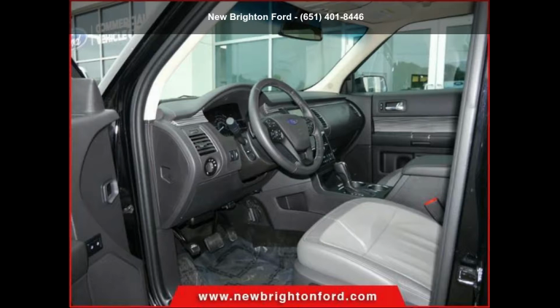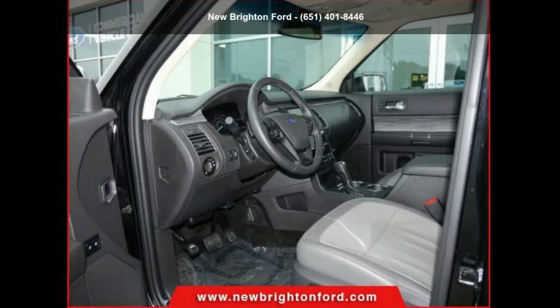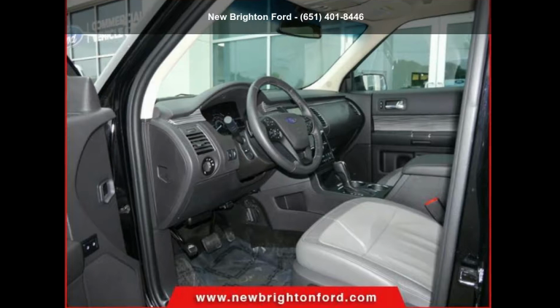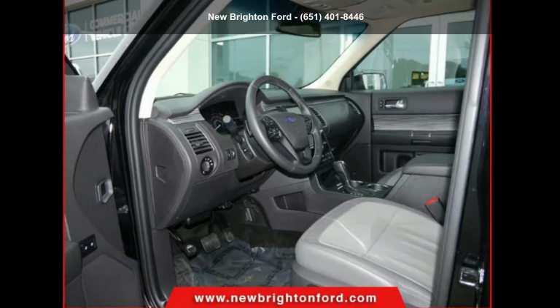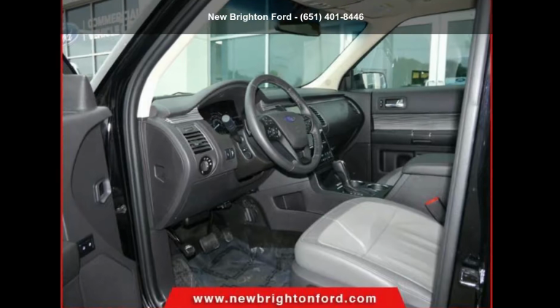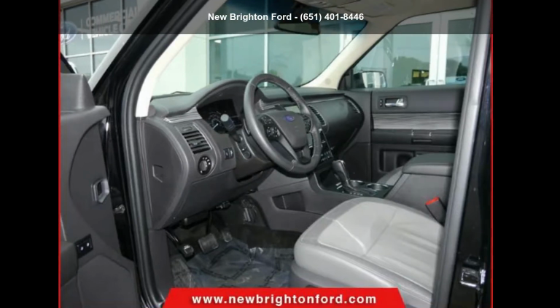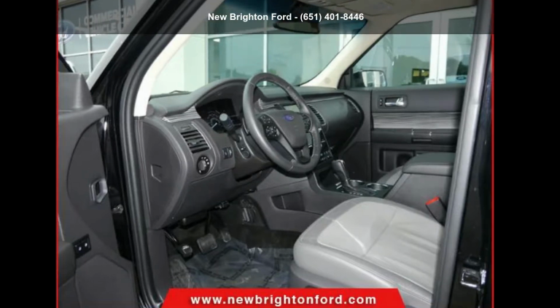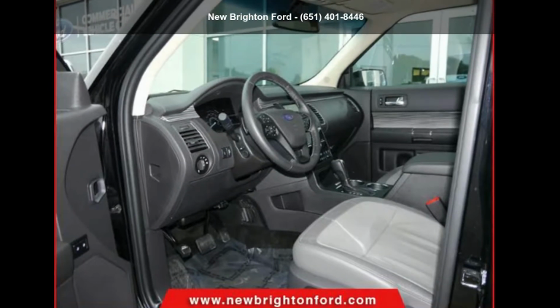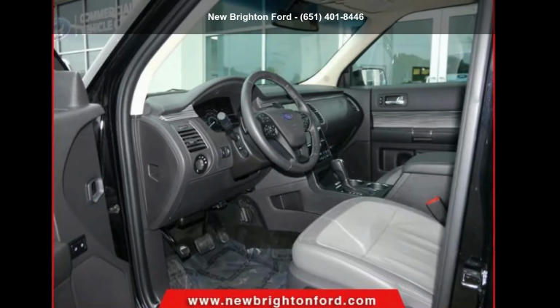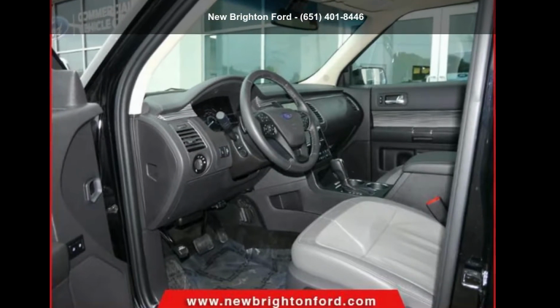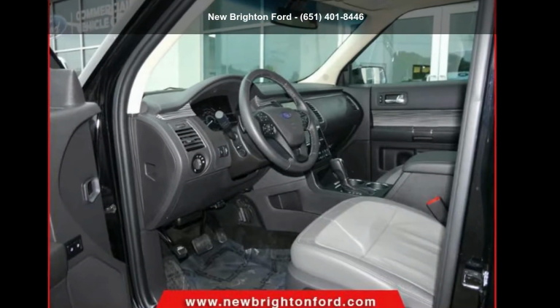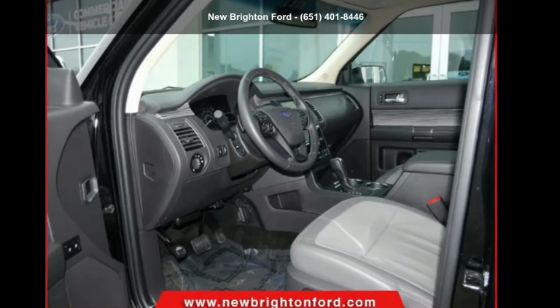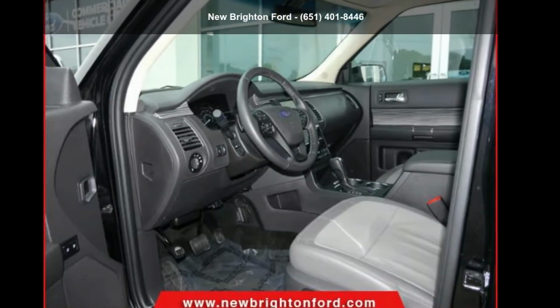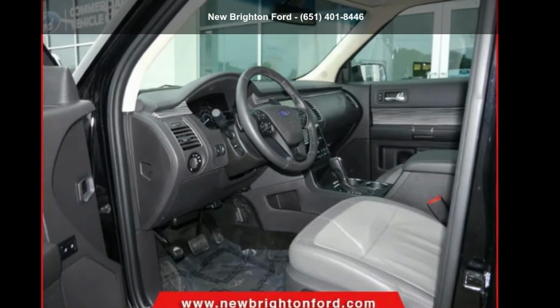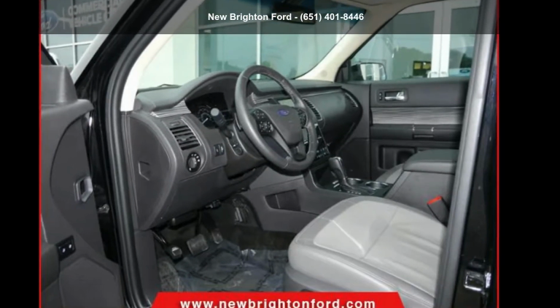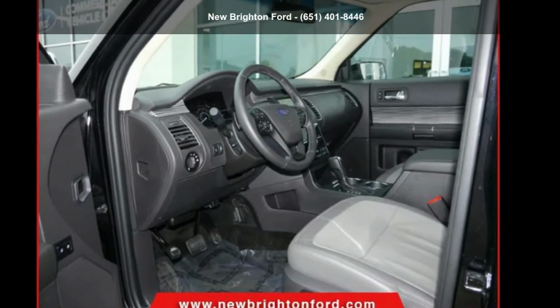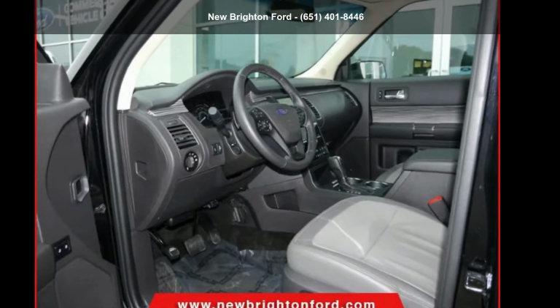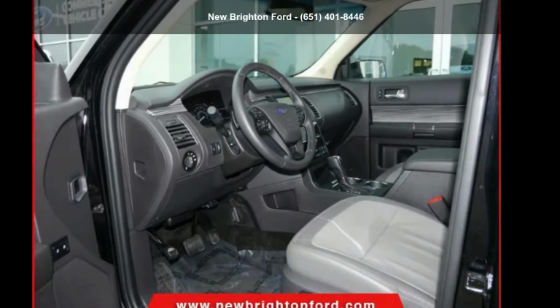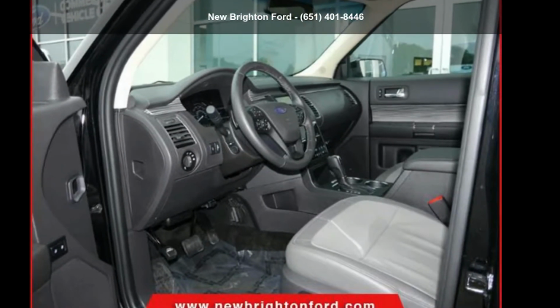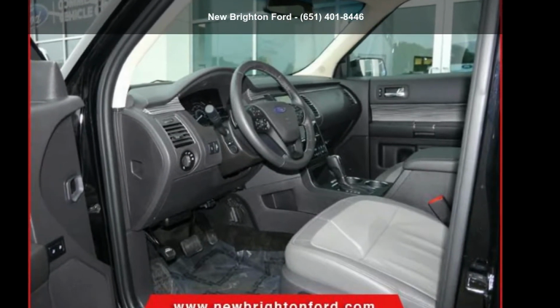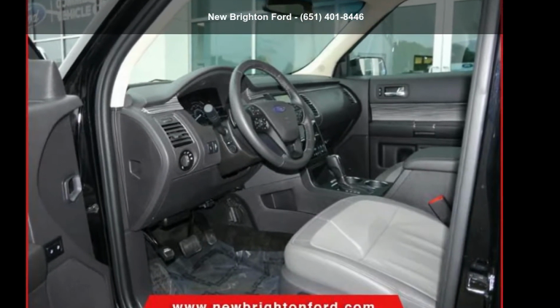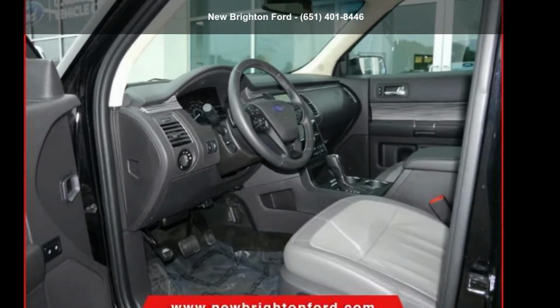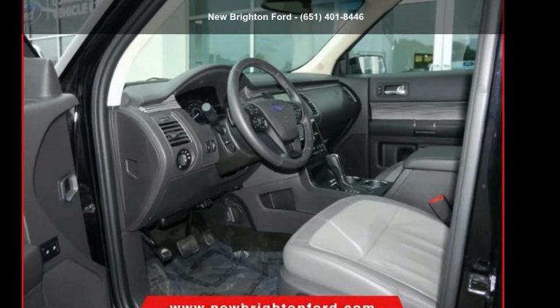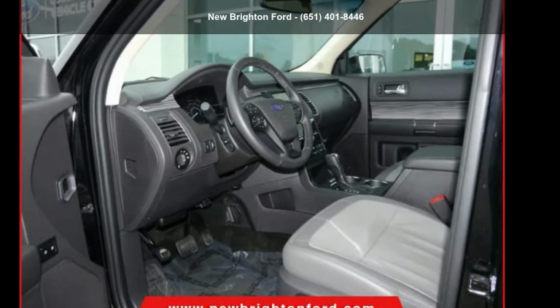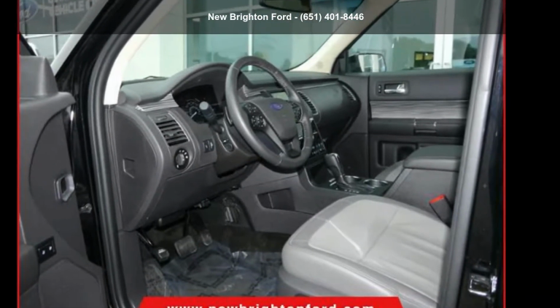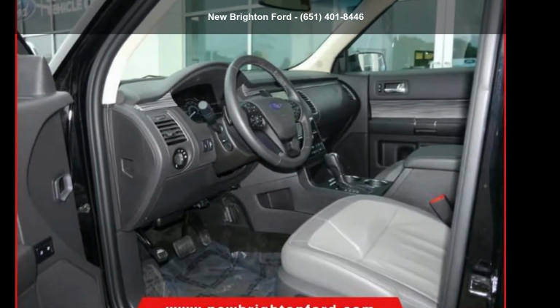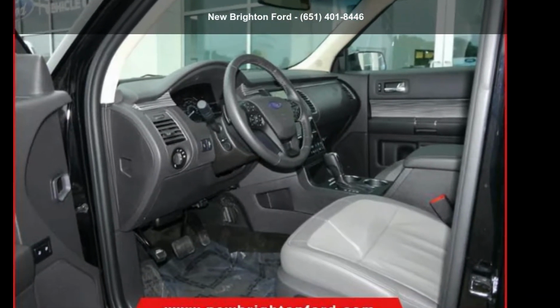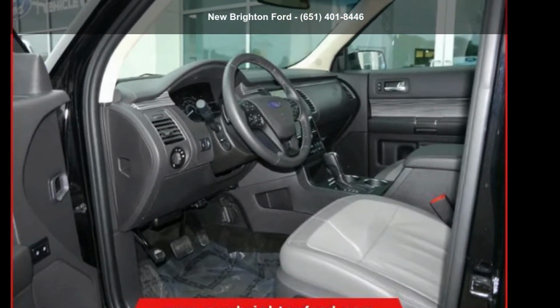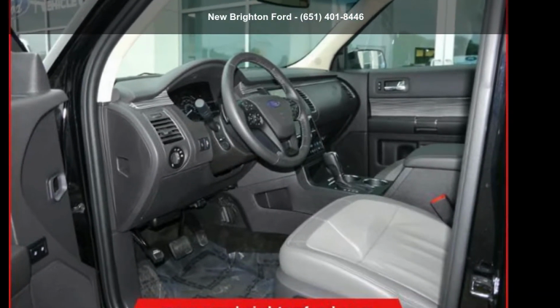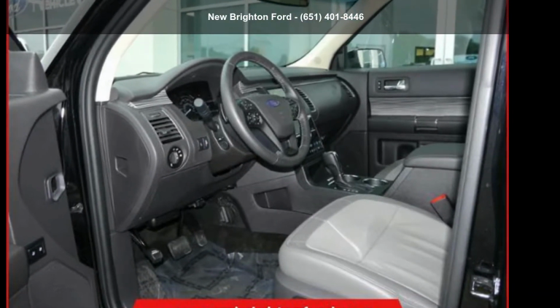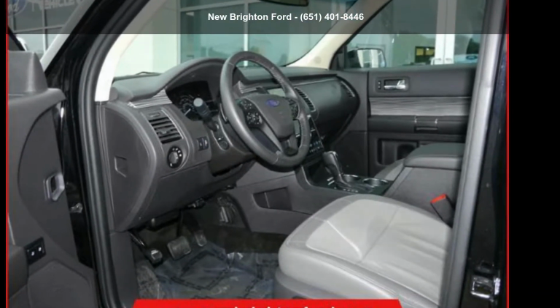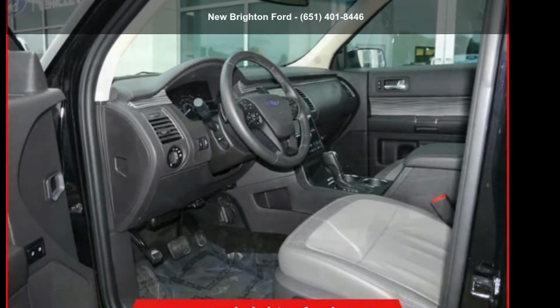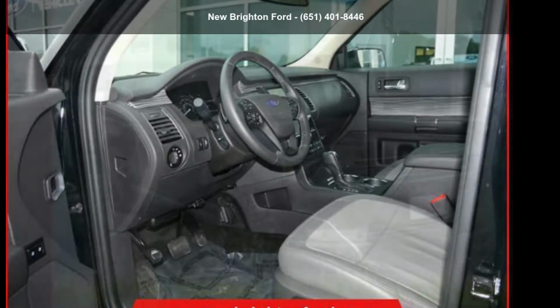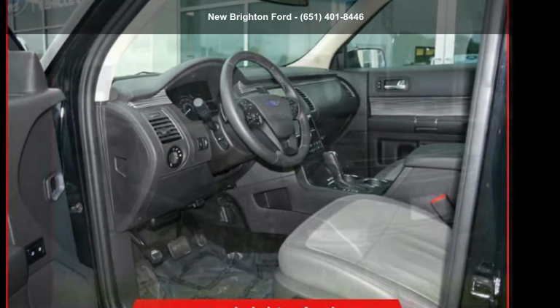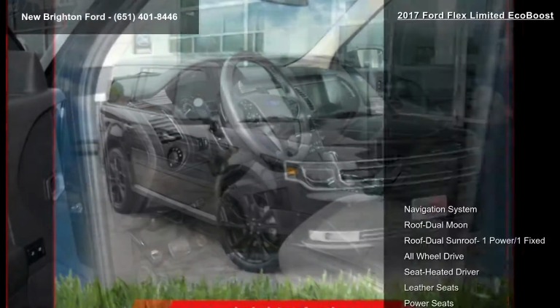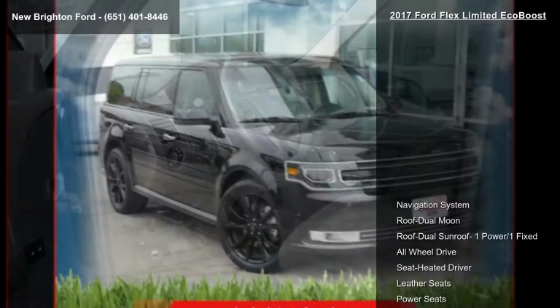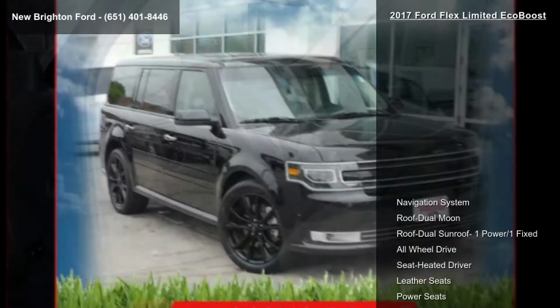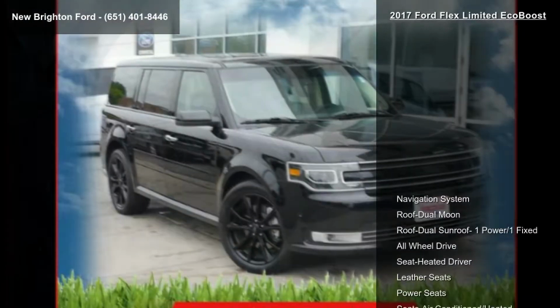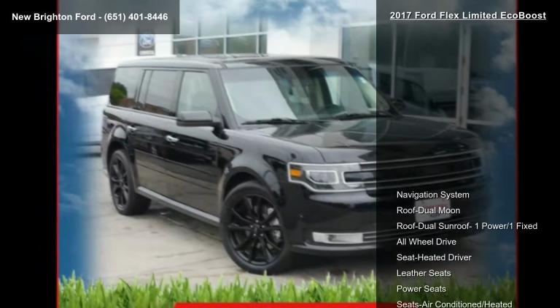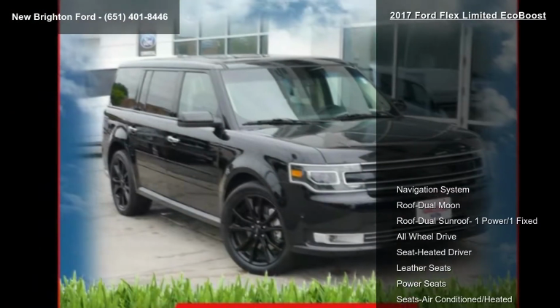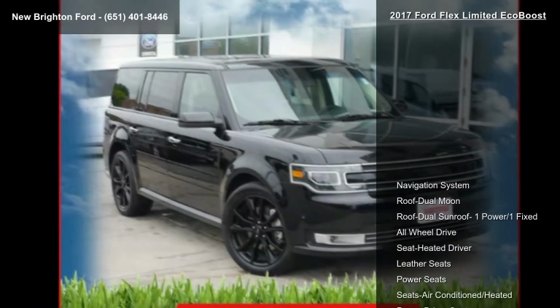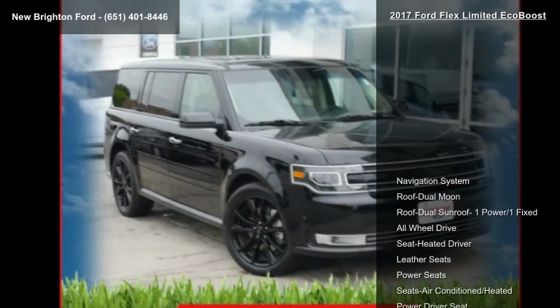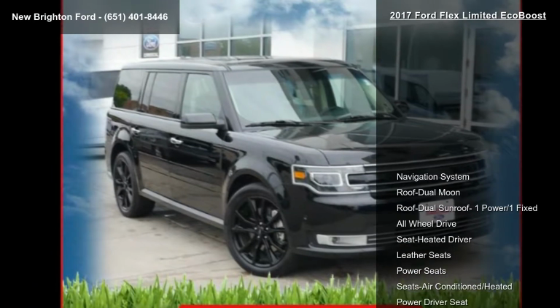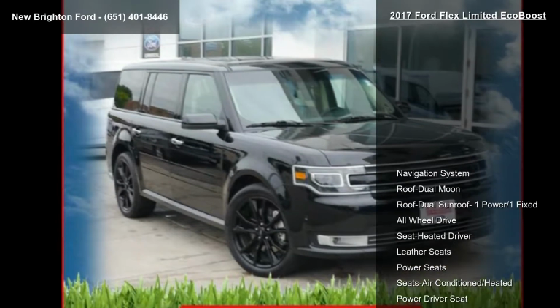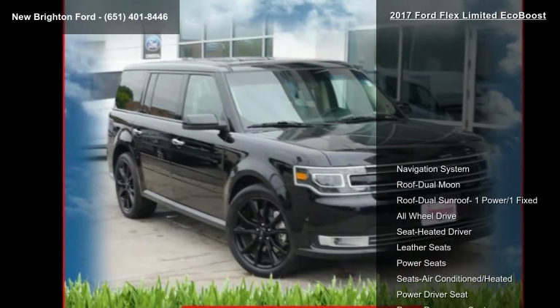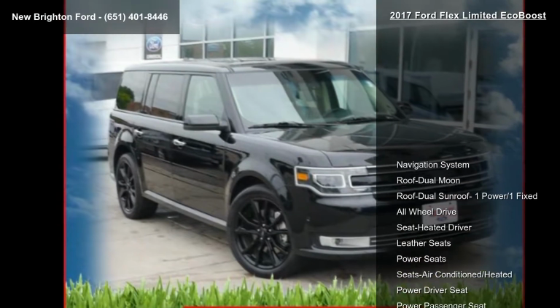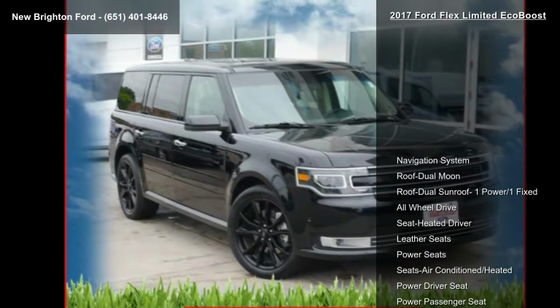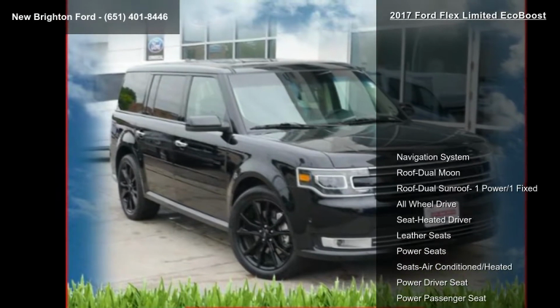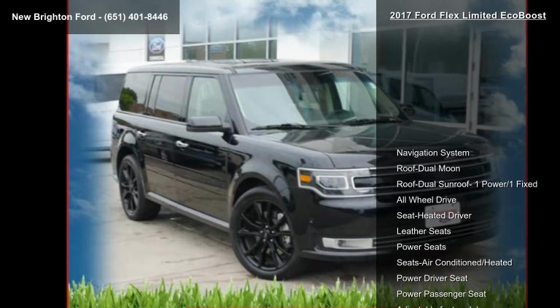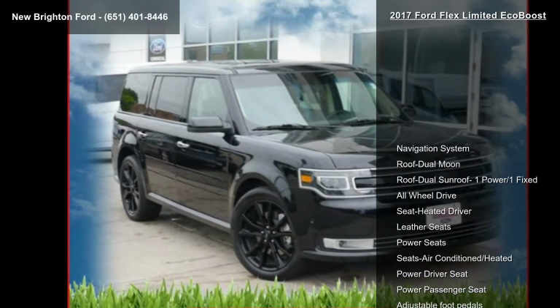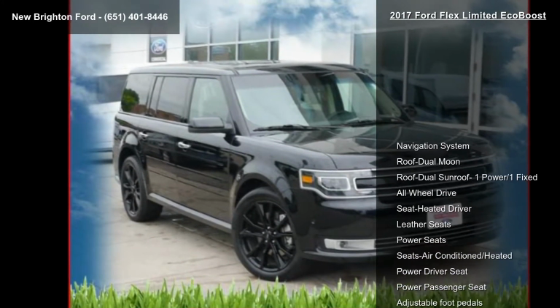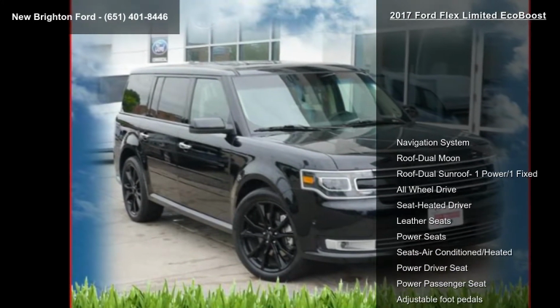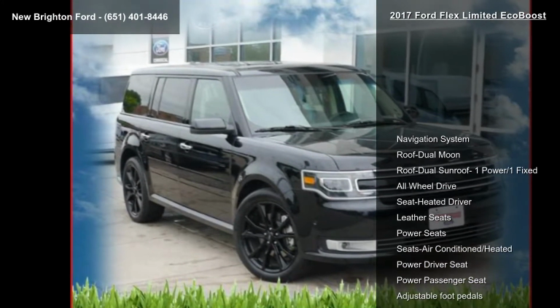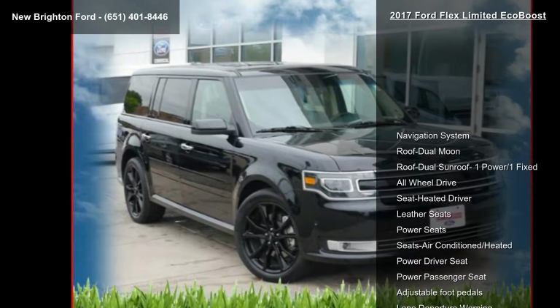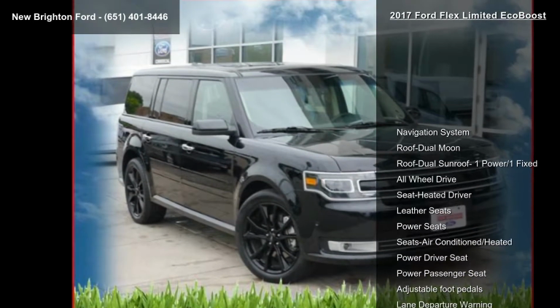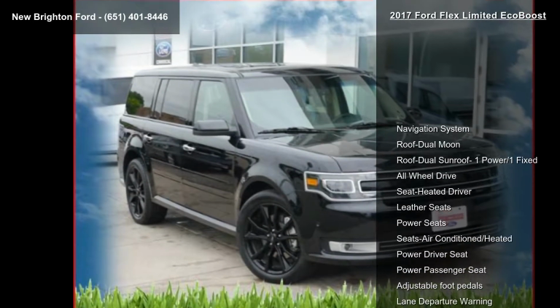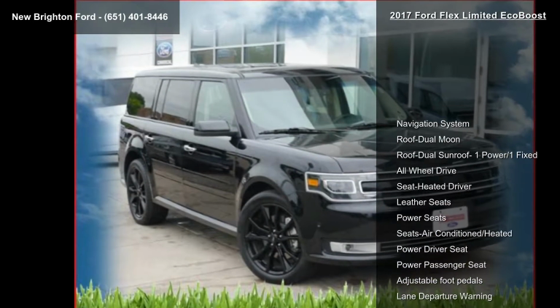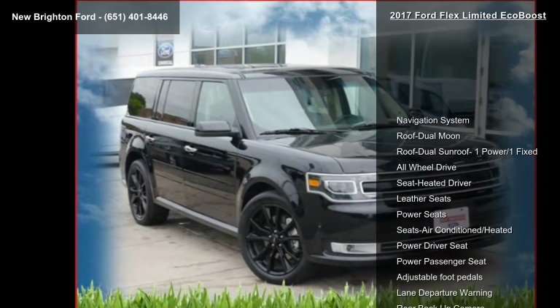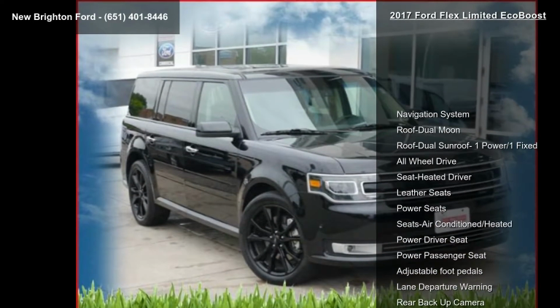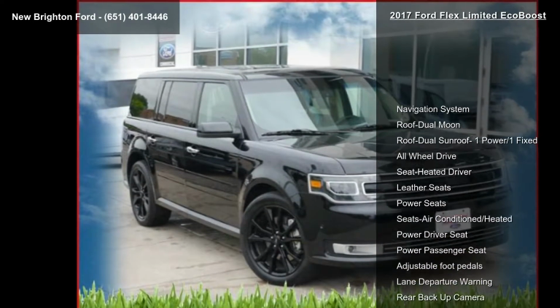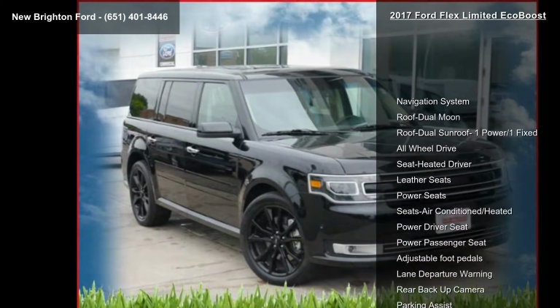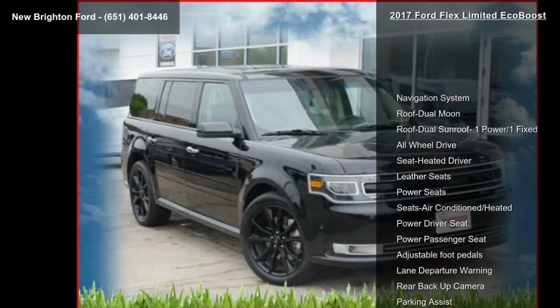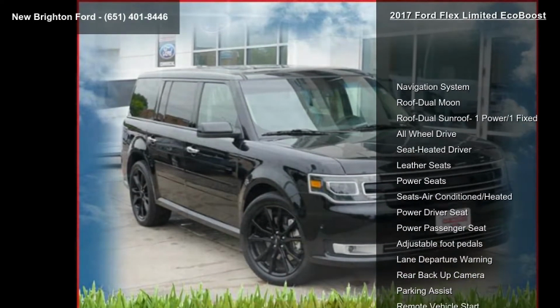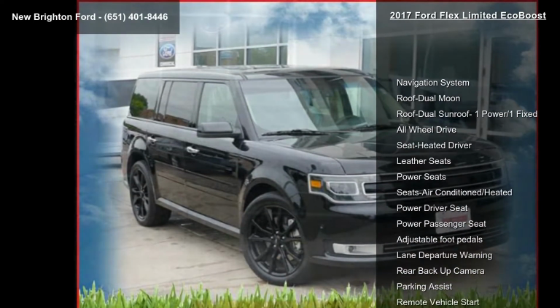Check out this Ford 2017 Flex Limited EcoBoost. If you are looking for a first-rate auto, this one could be yours today.